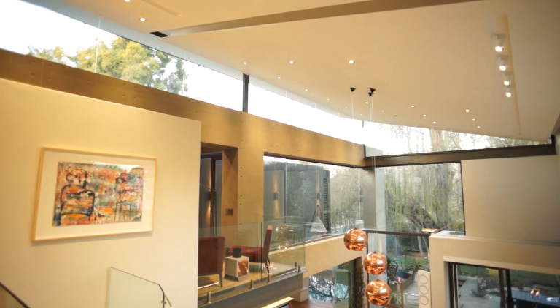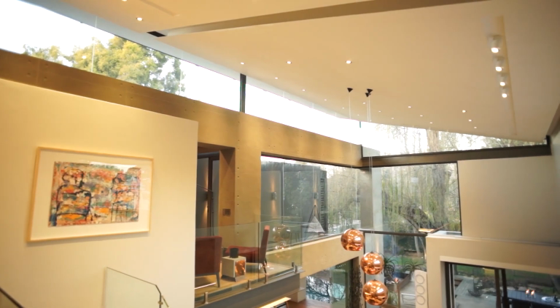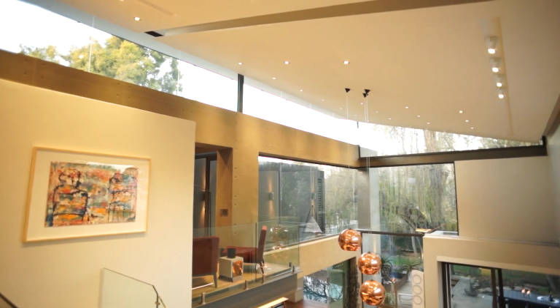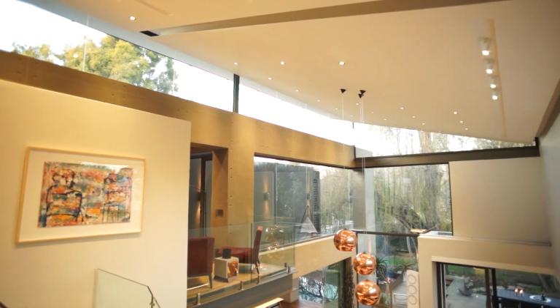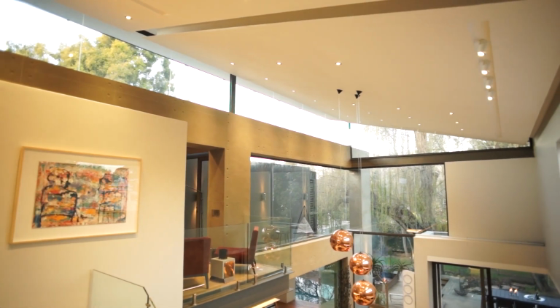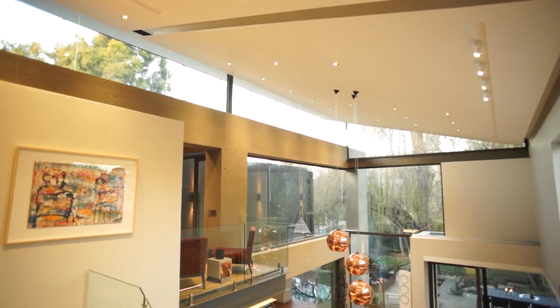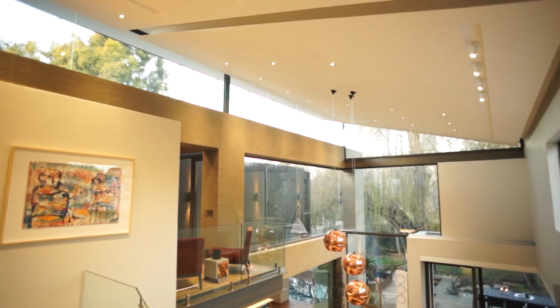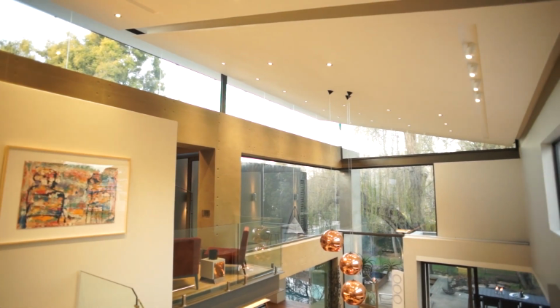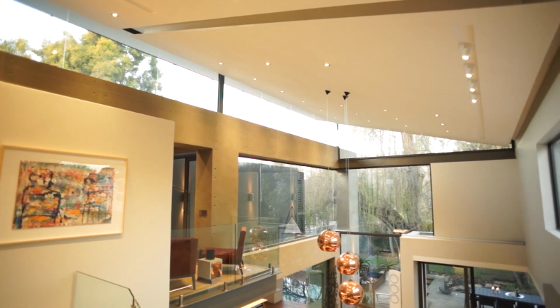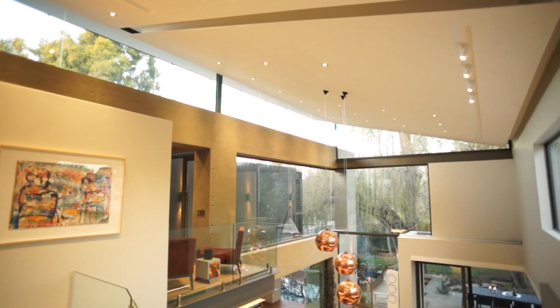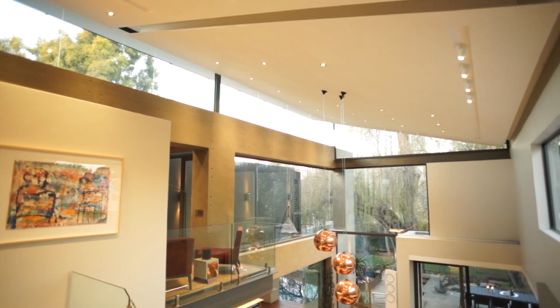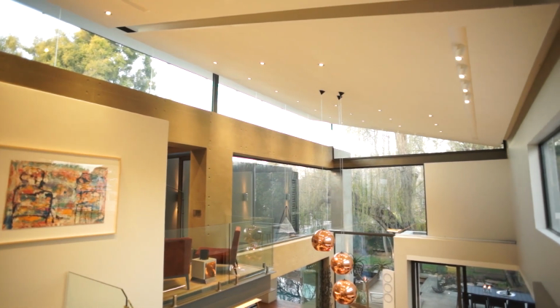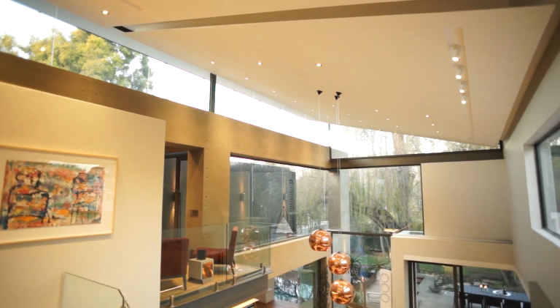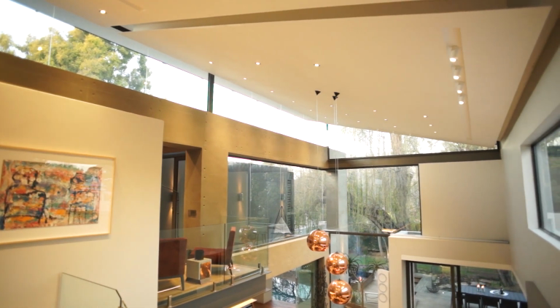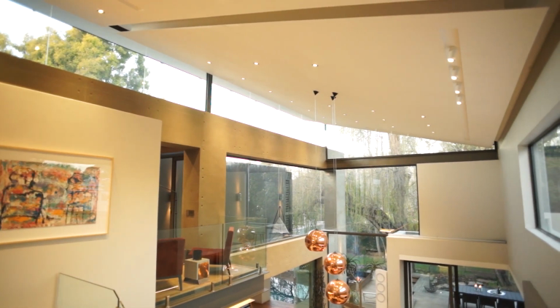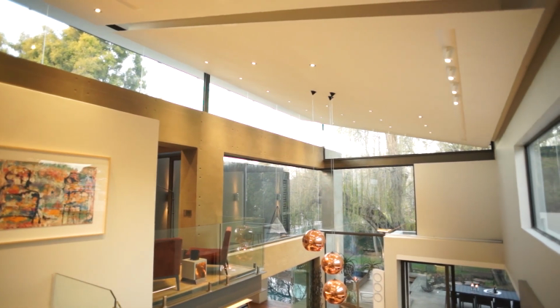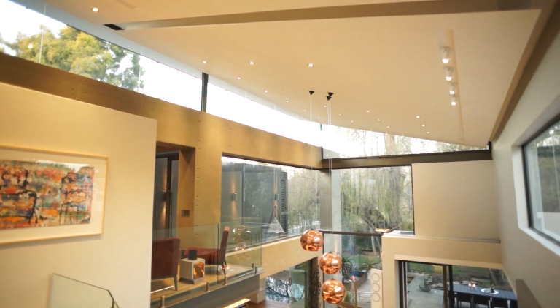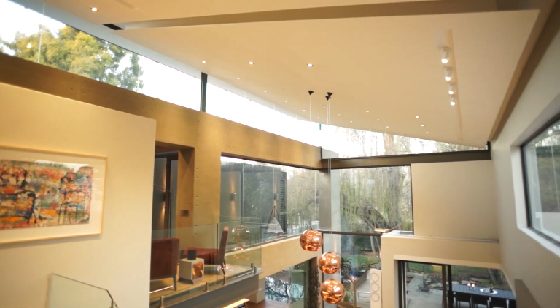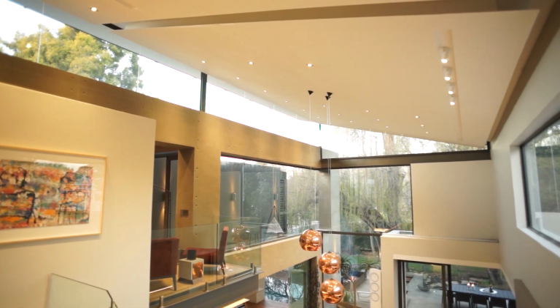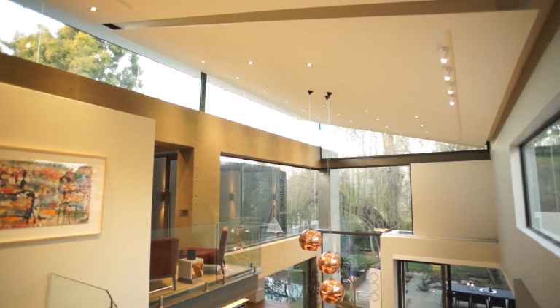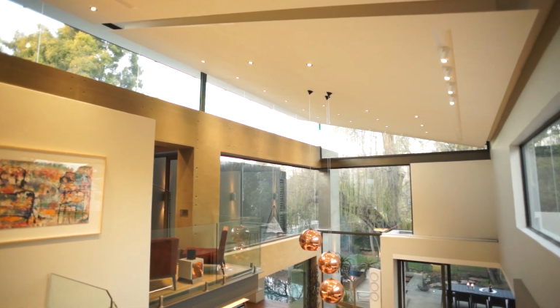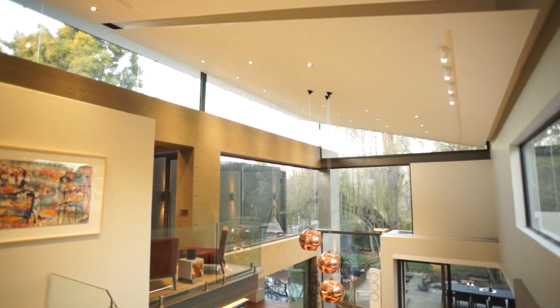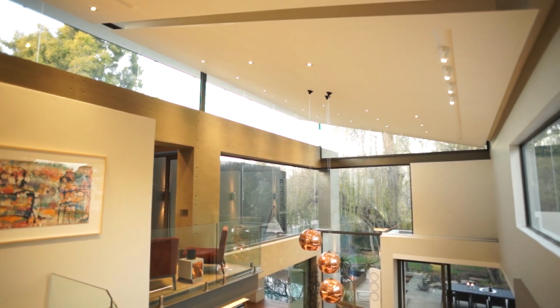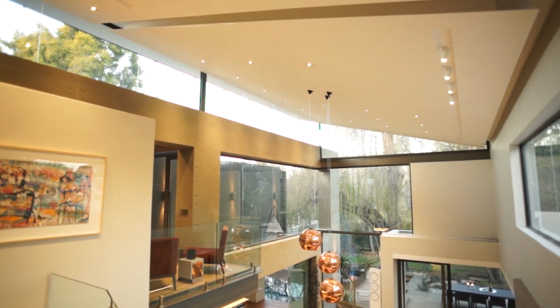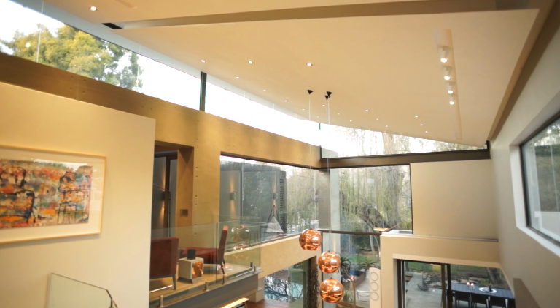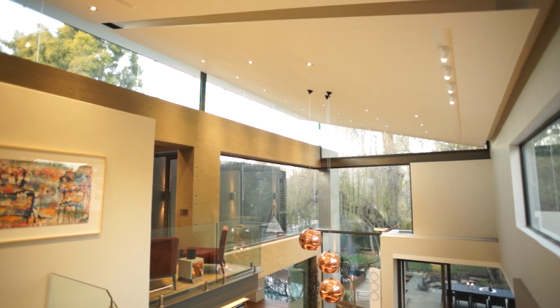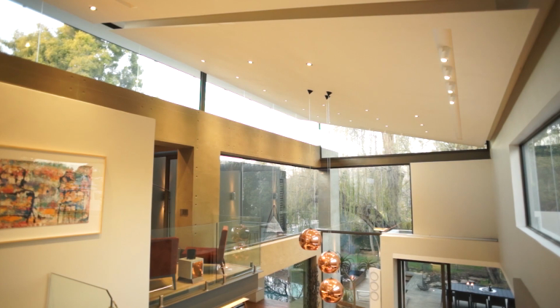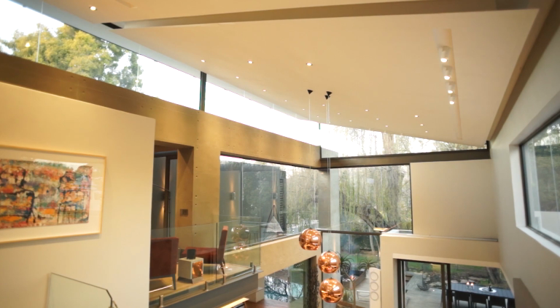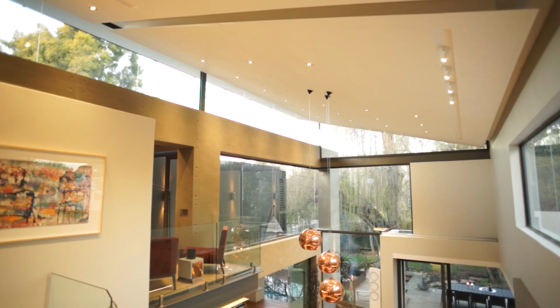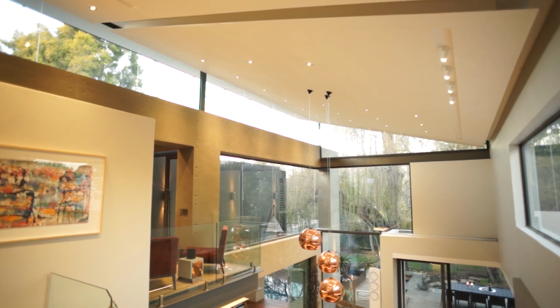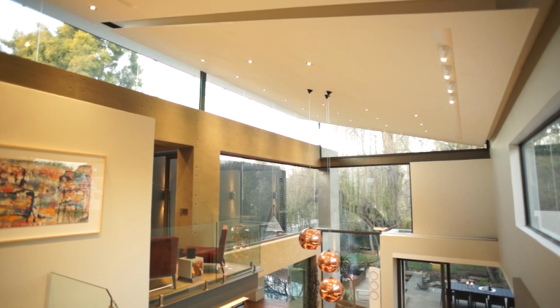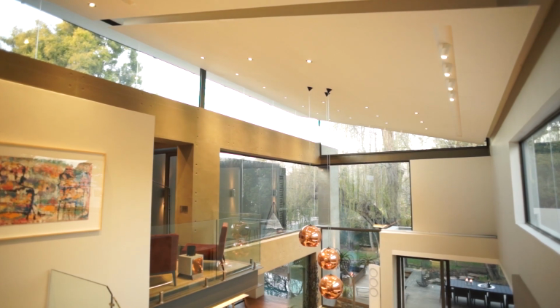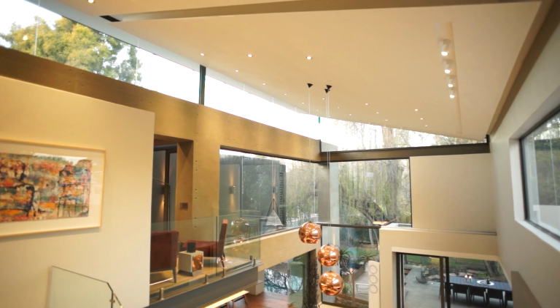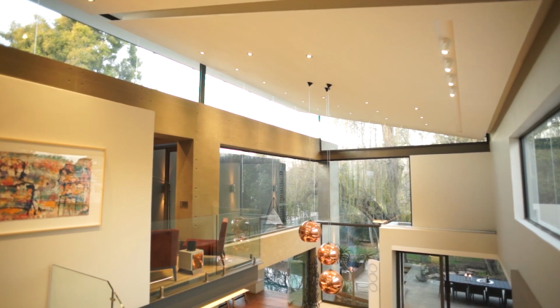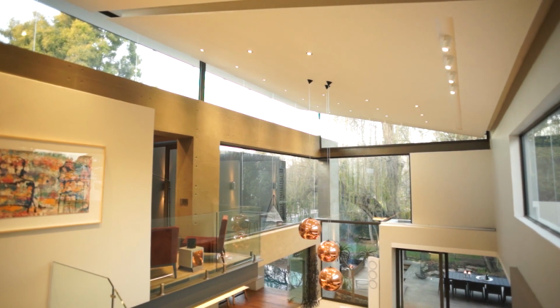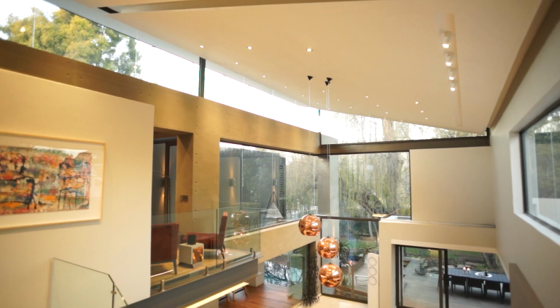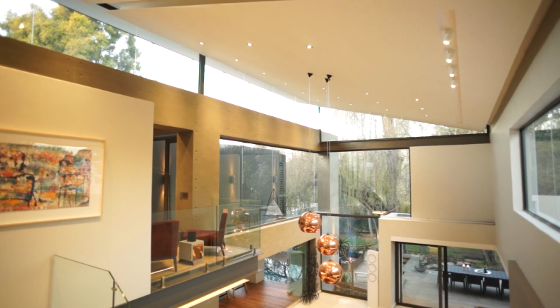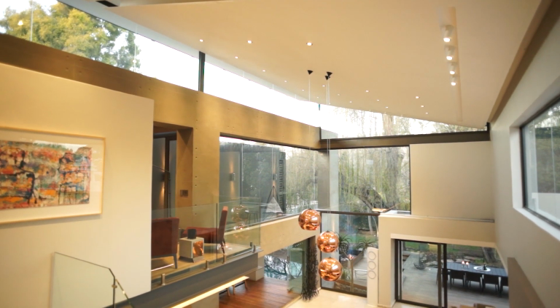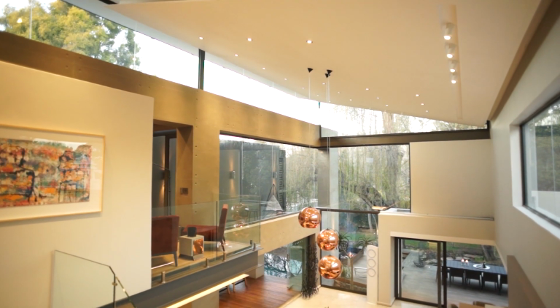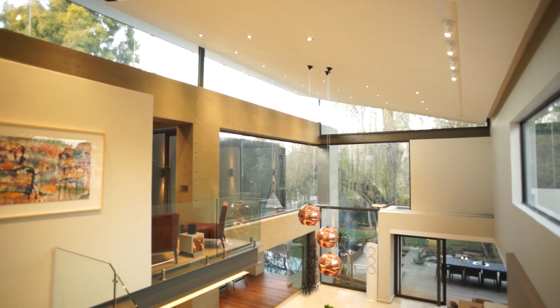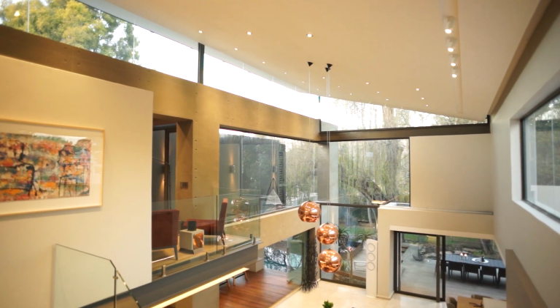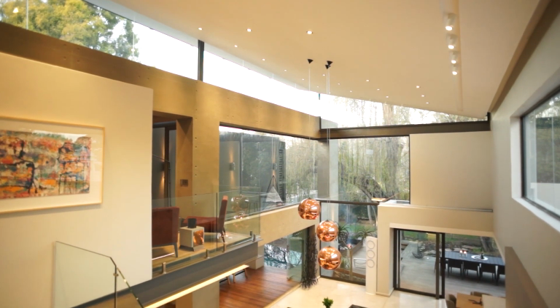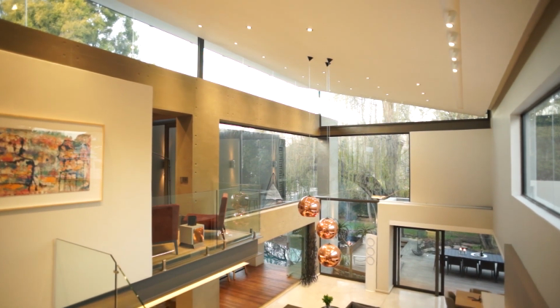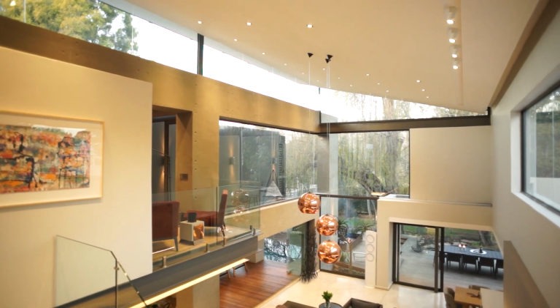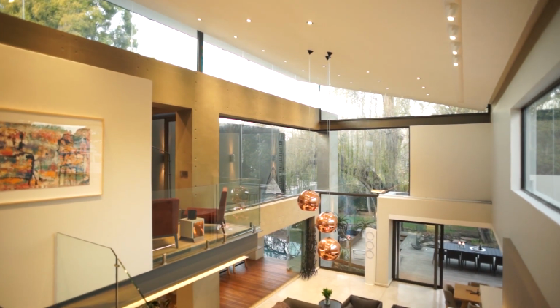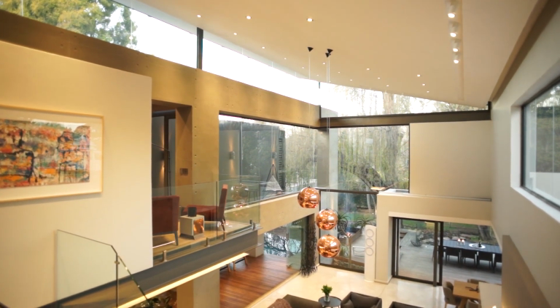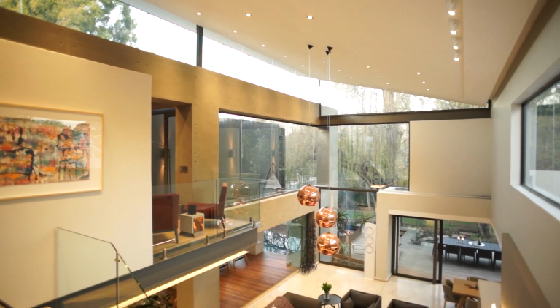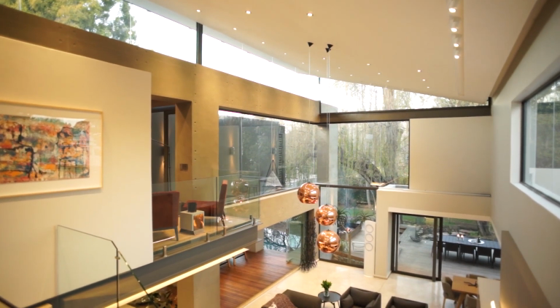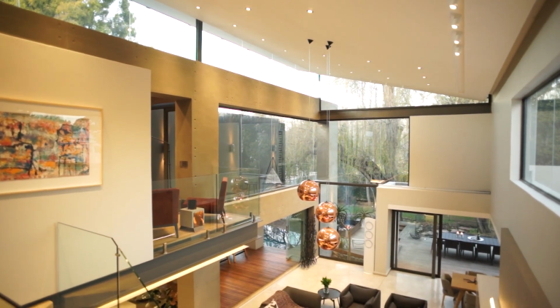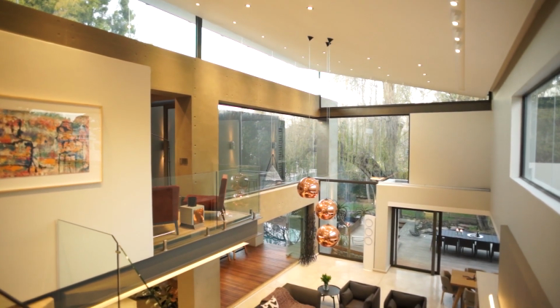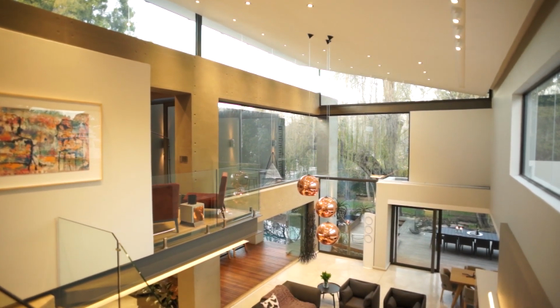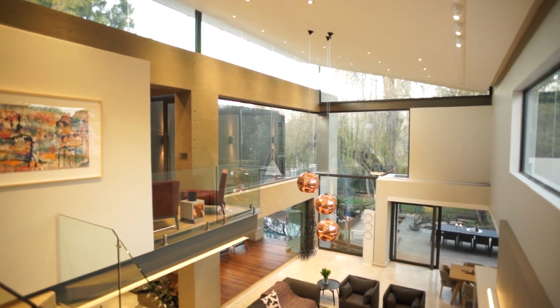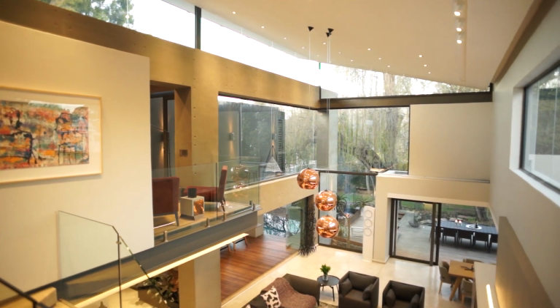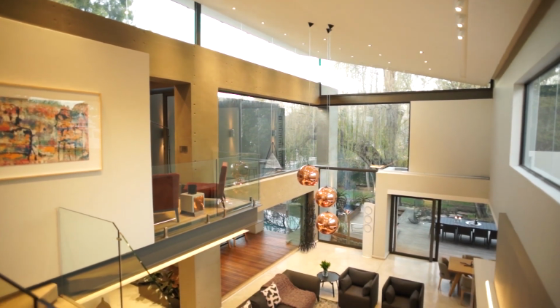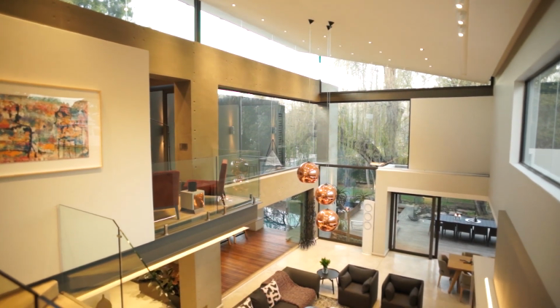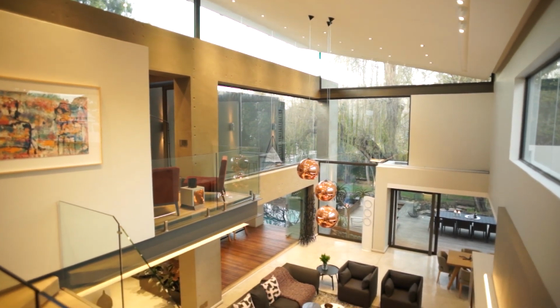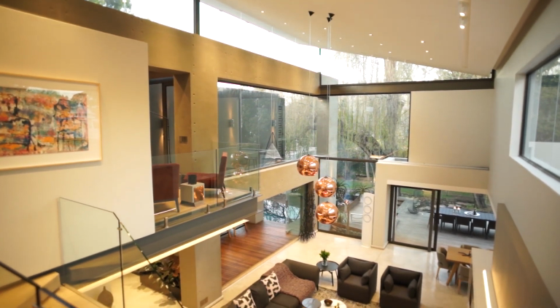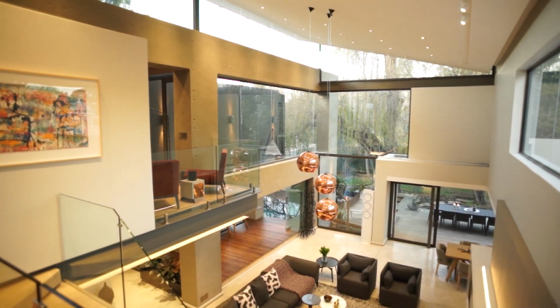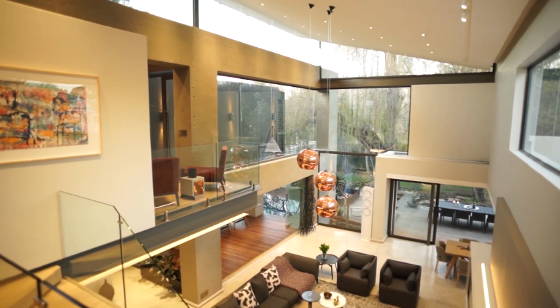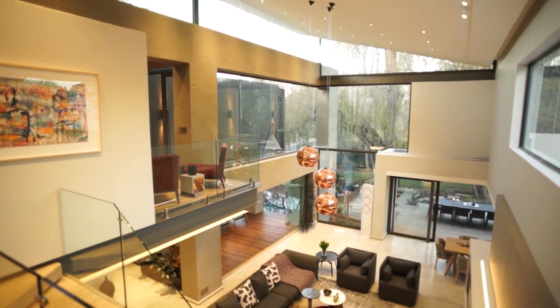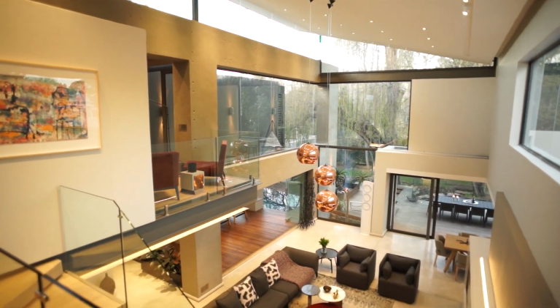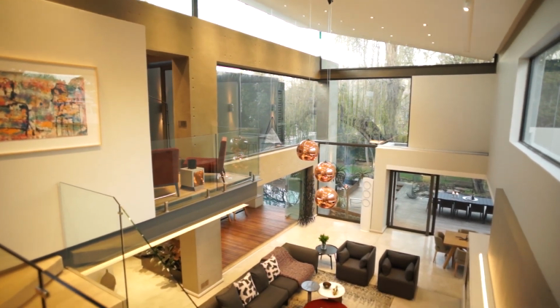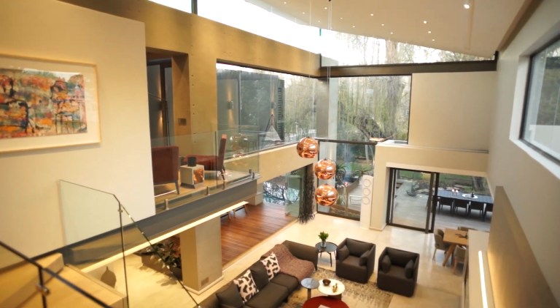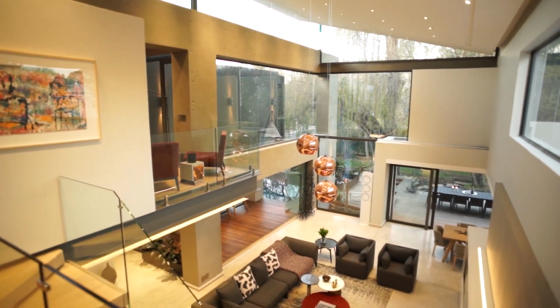The double volume lounge was designed with large north-facing clerestory windows to allow for an abundance of natural light.